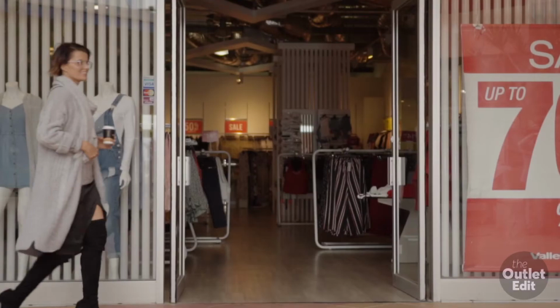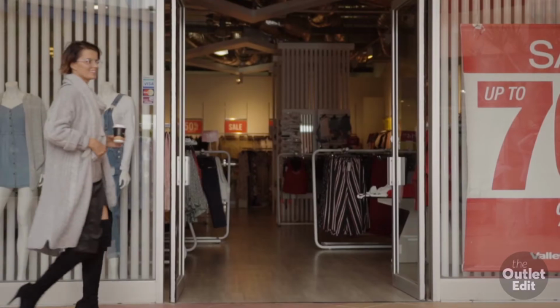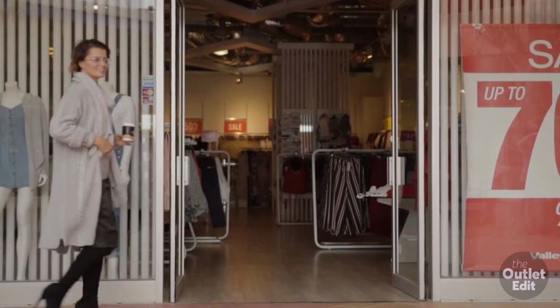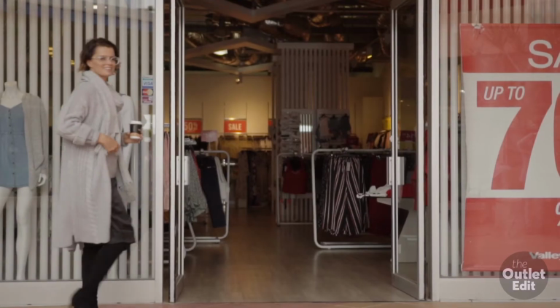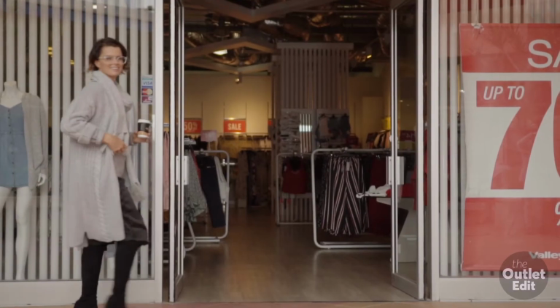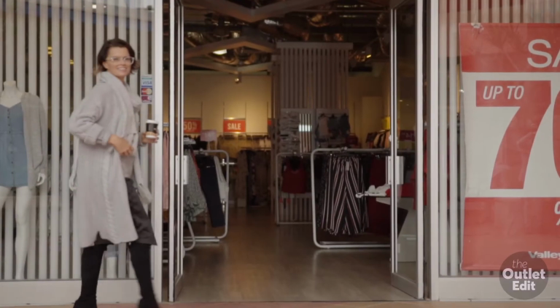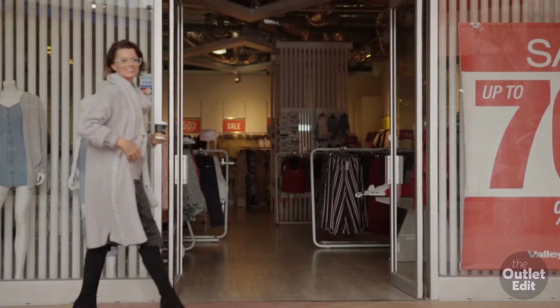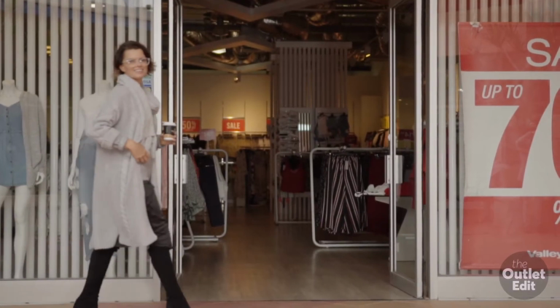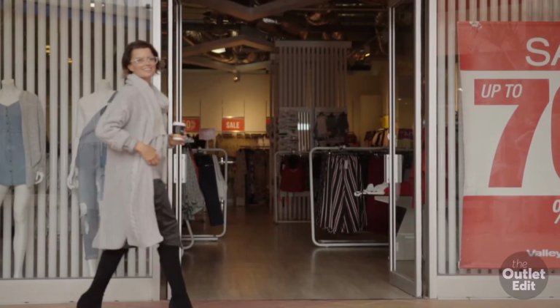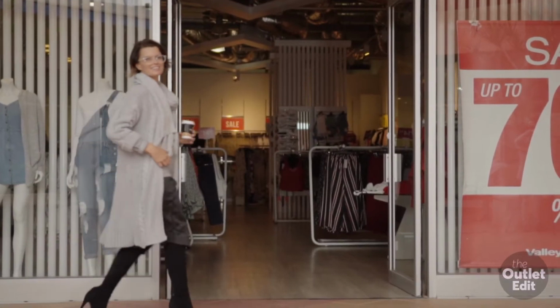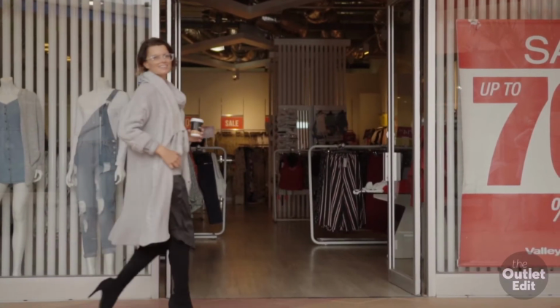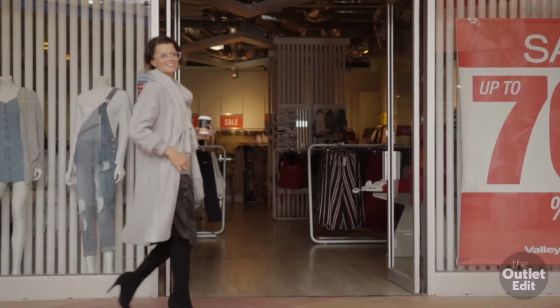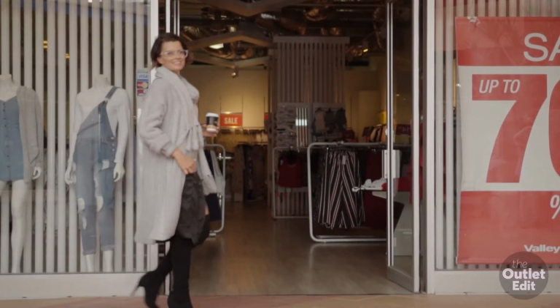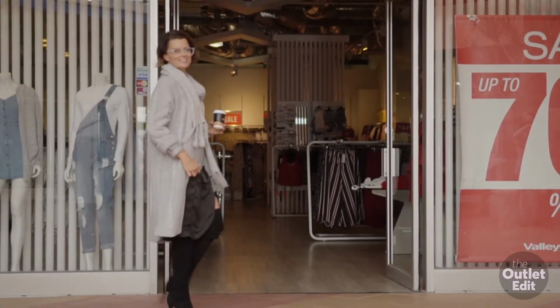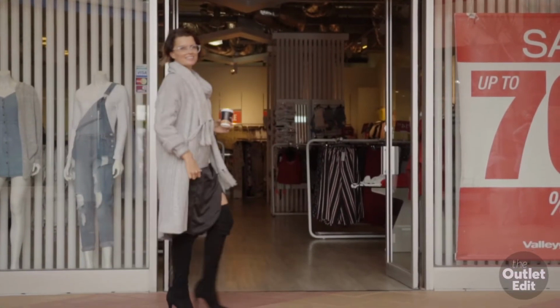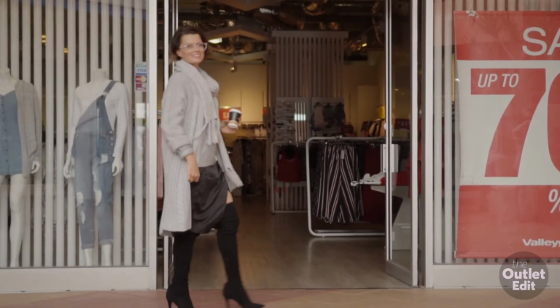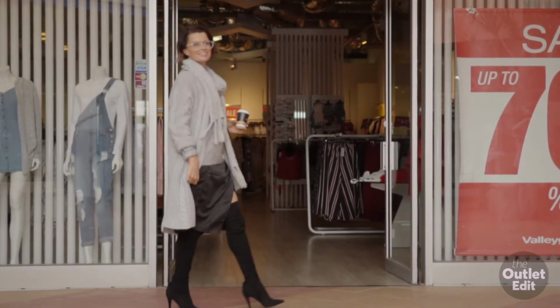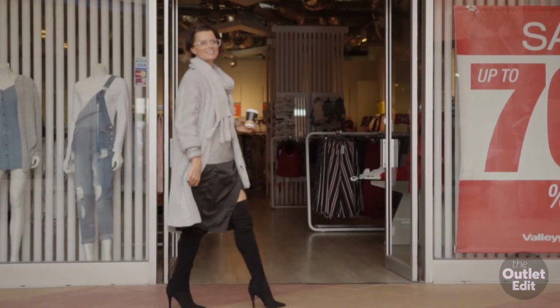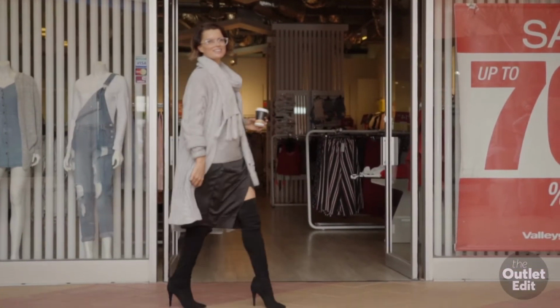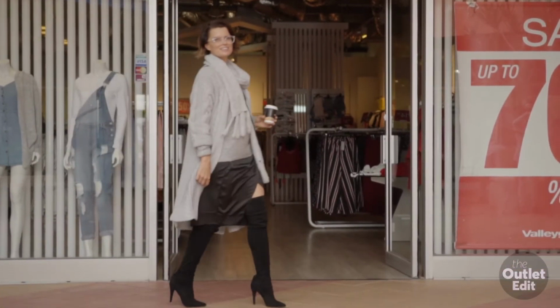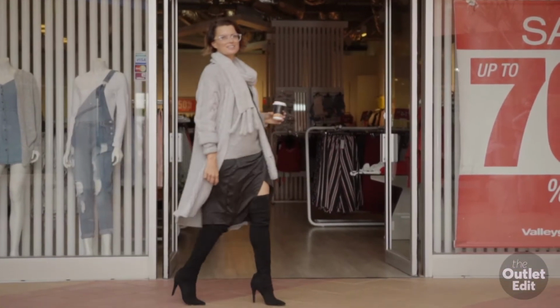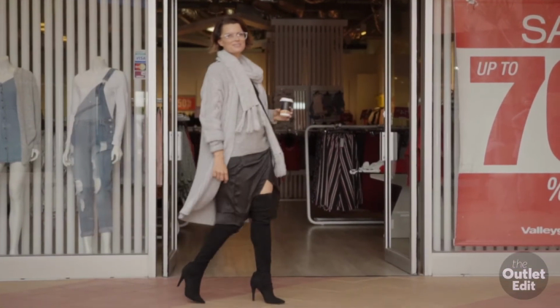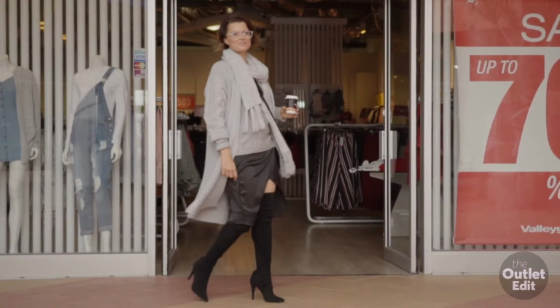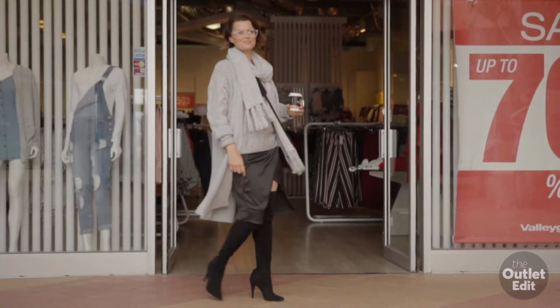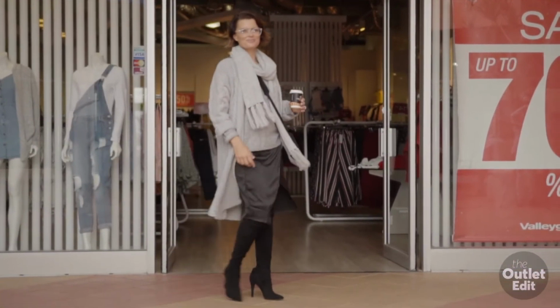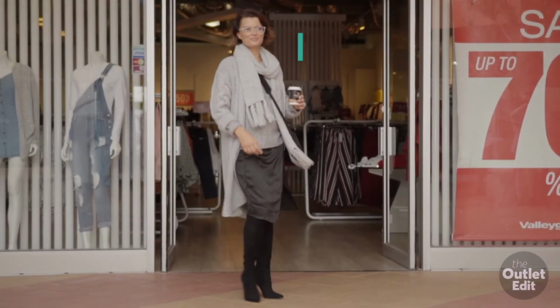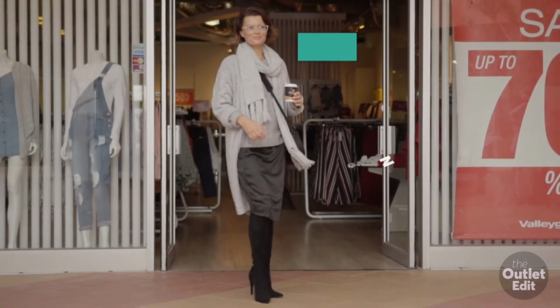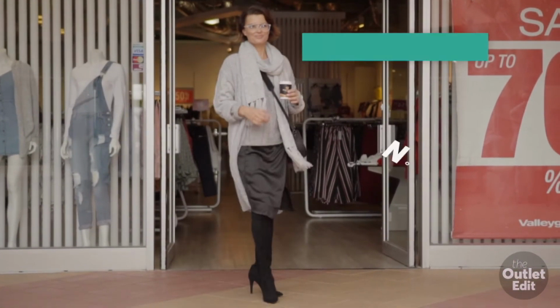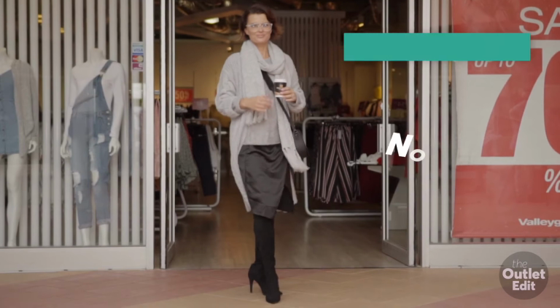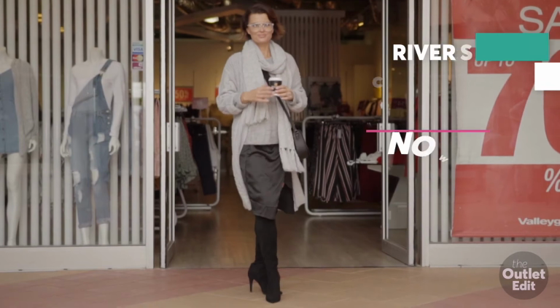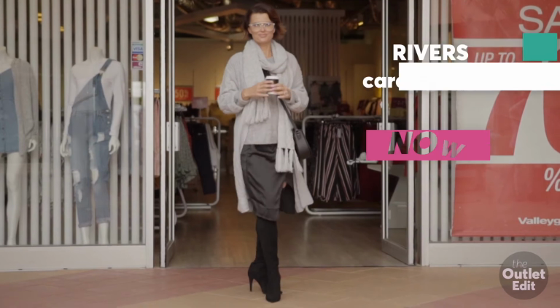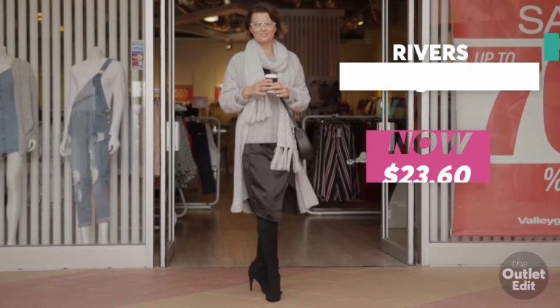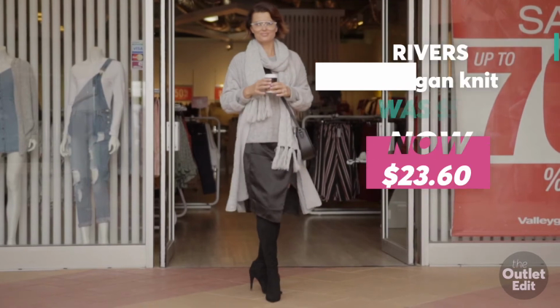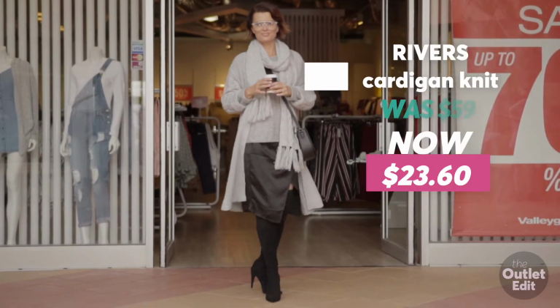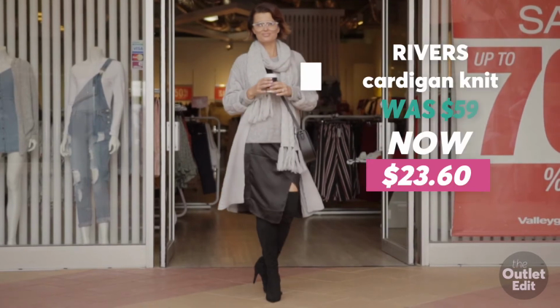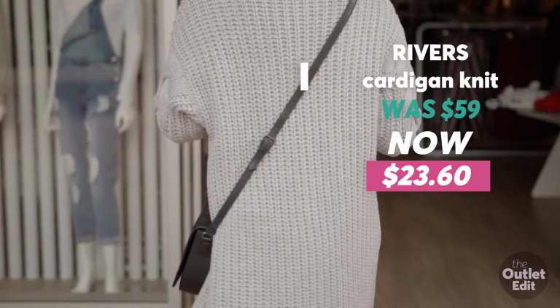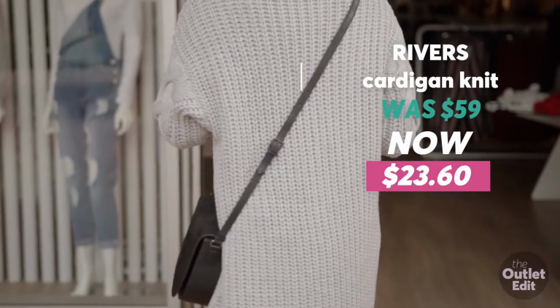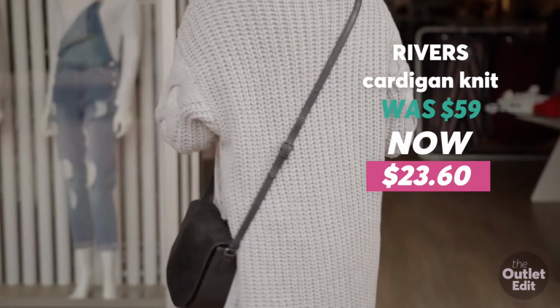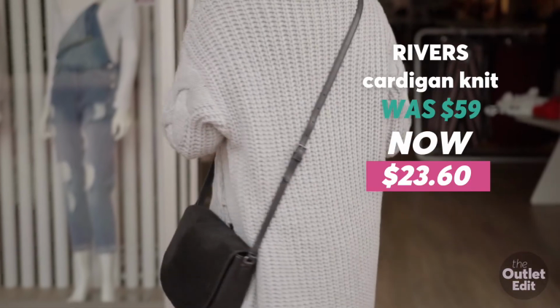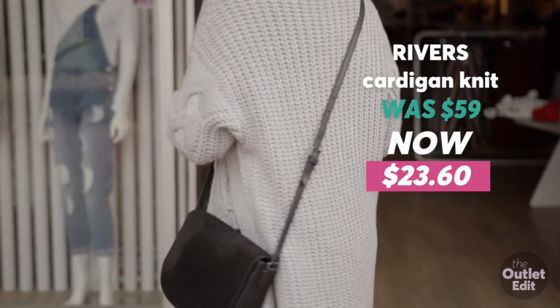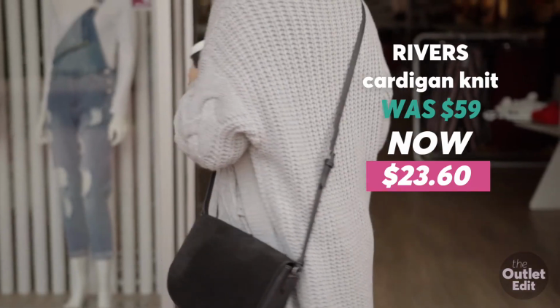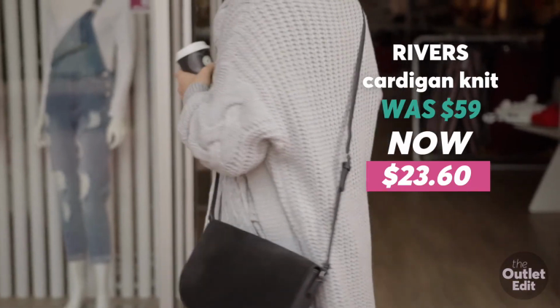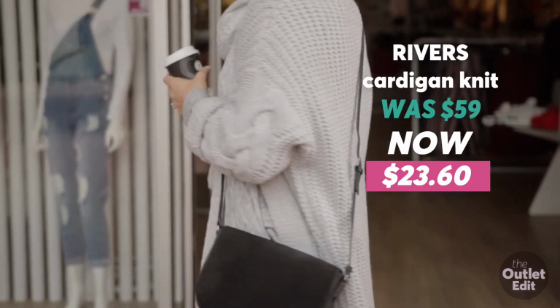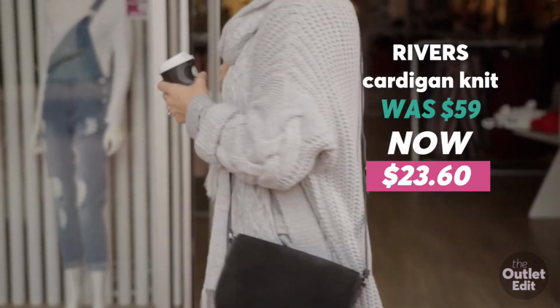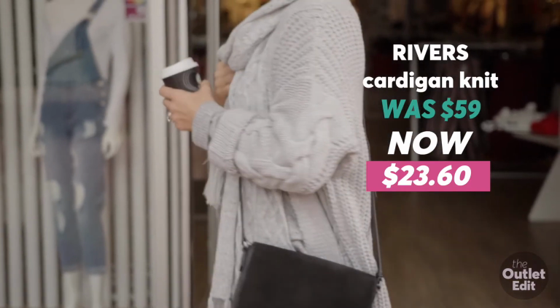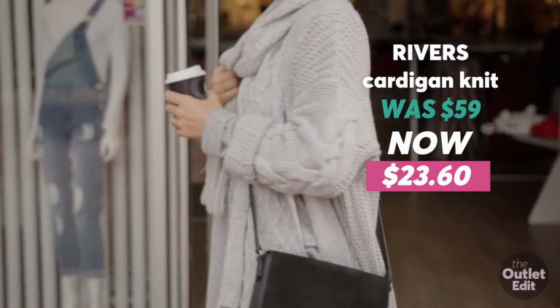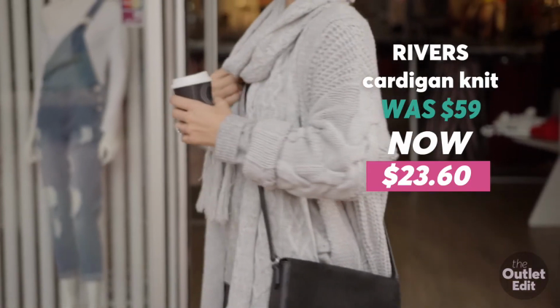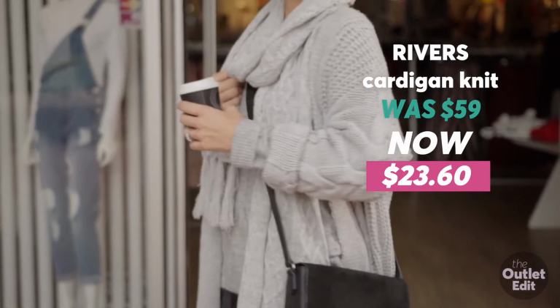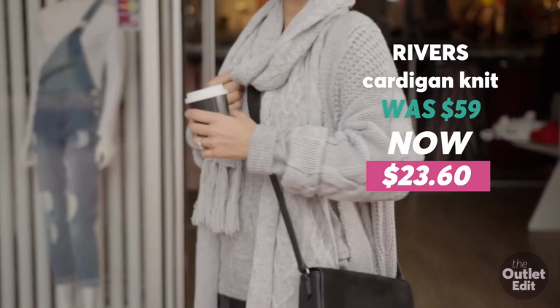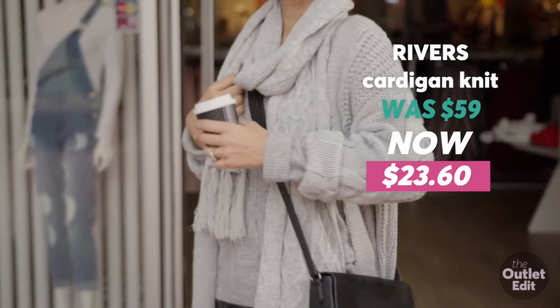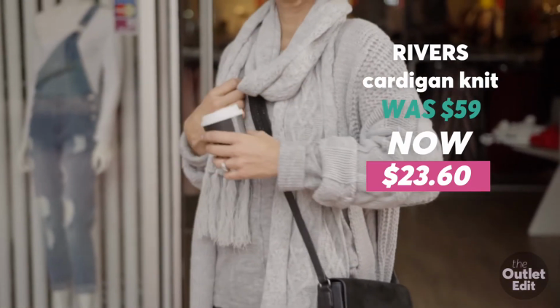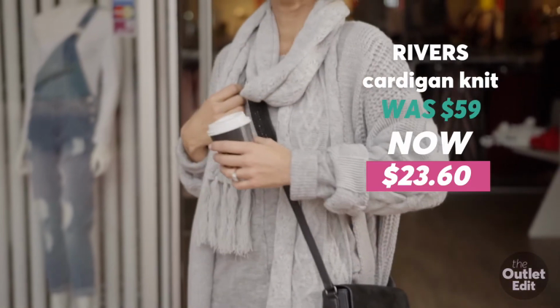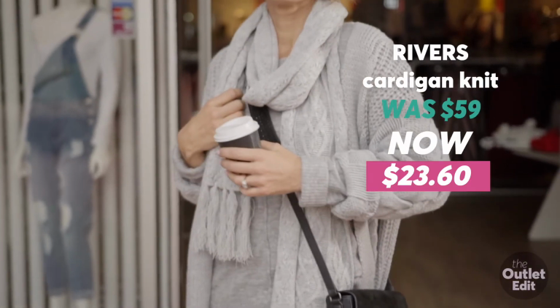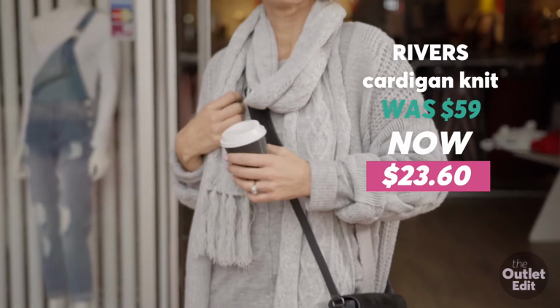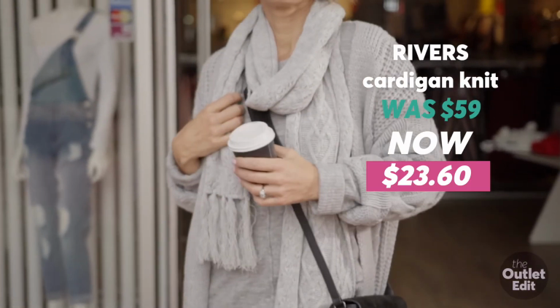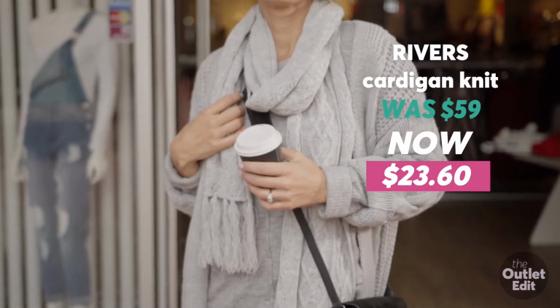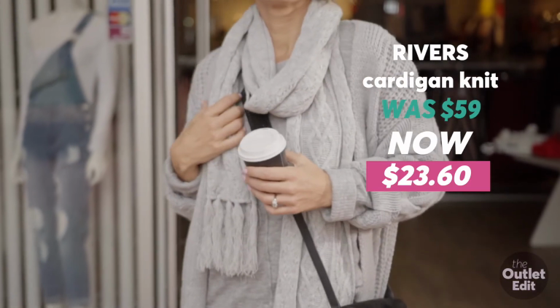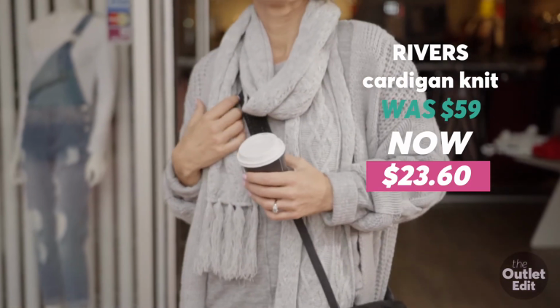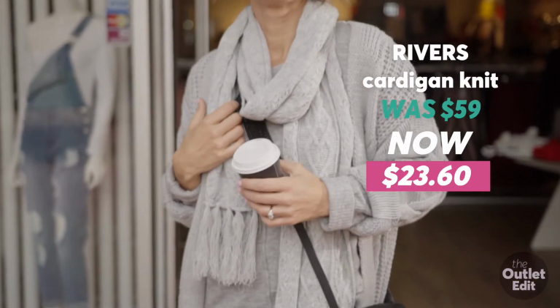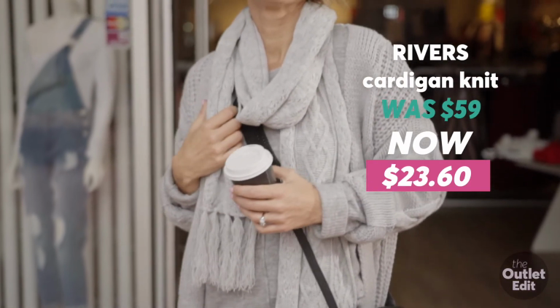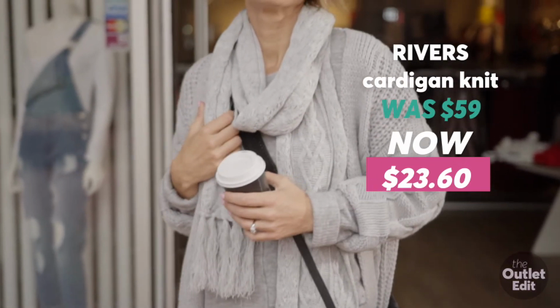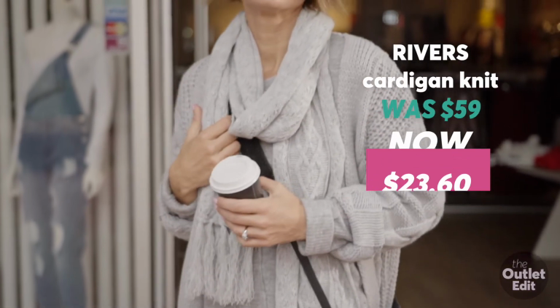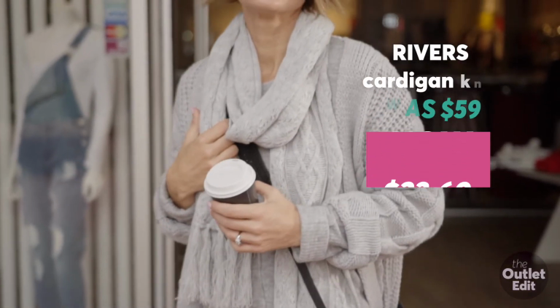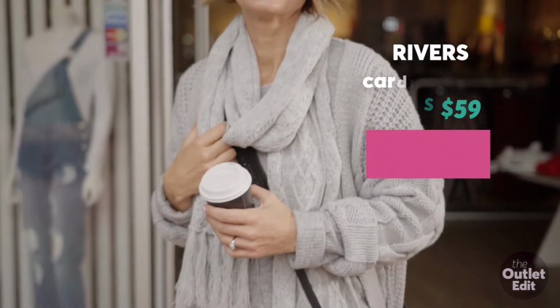Keep toasty and warm this winter by layering knits in the same colour tone. How good is this cardi from Rivers, now under $25?